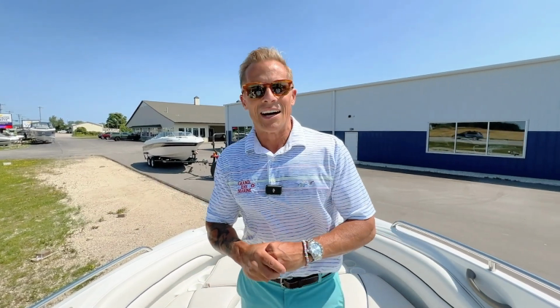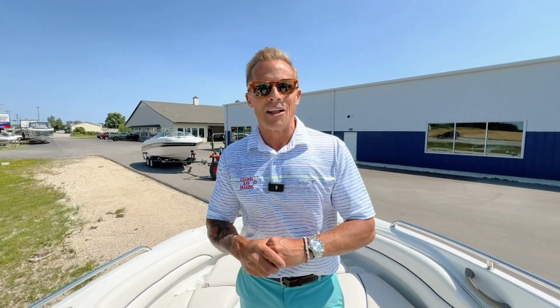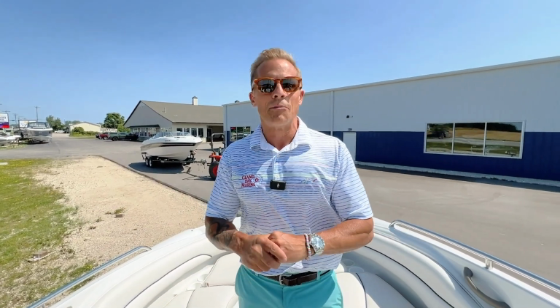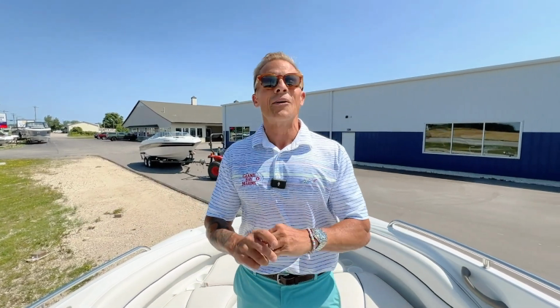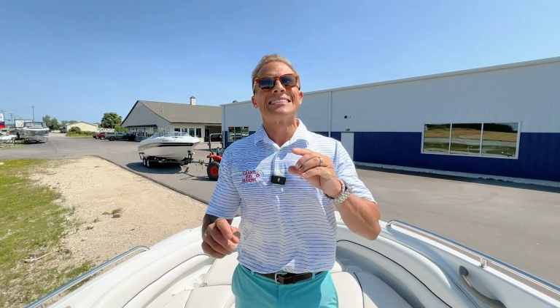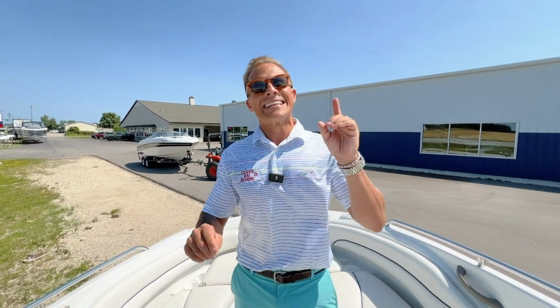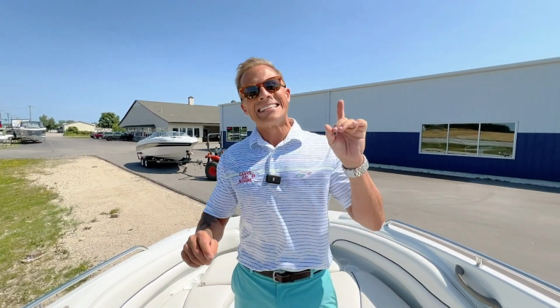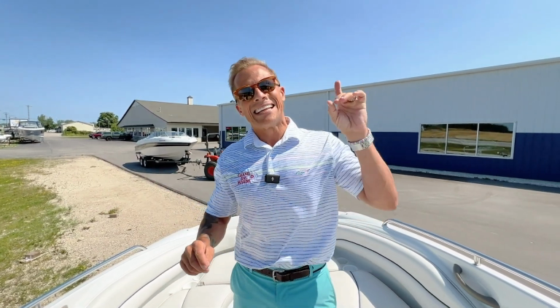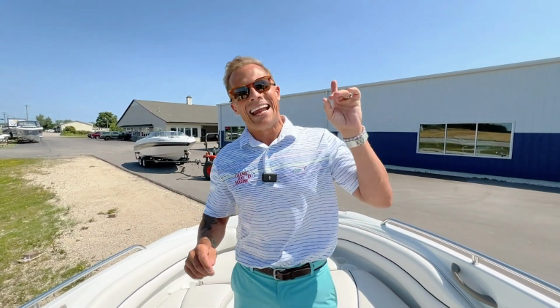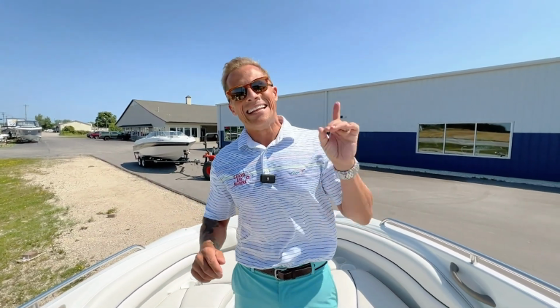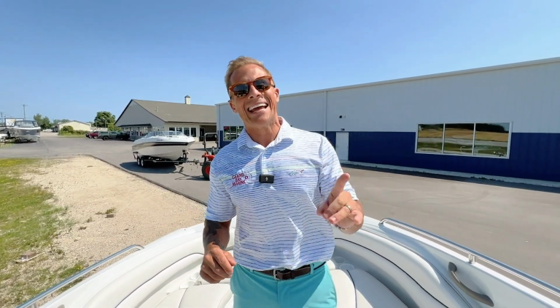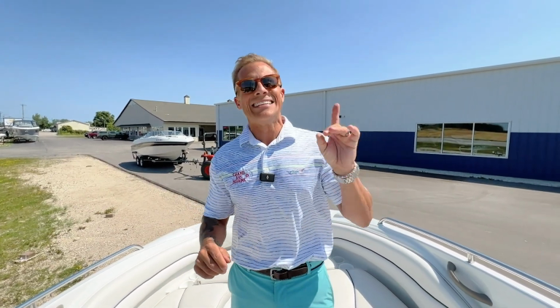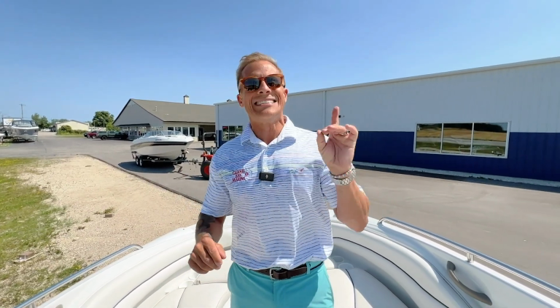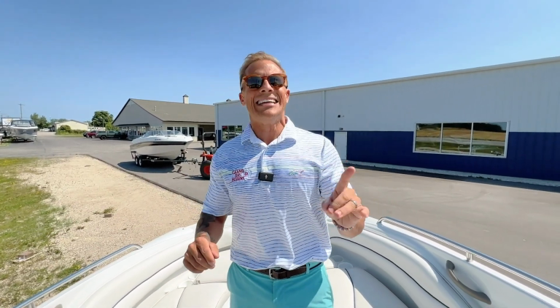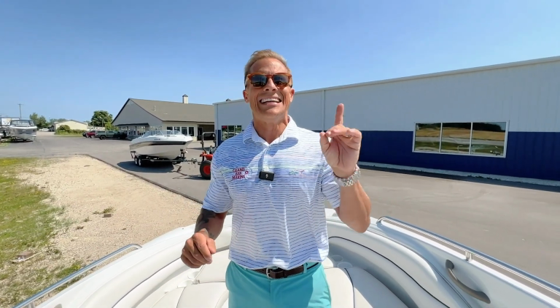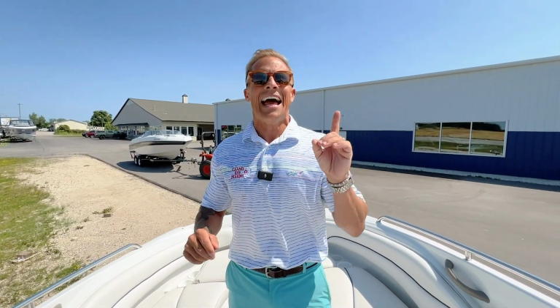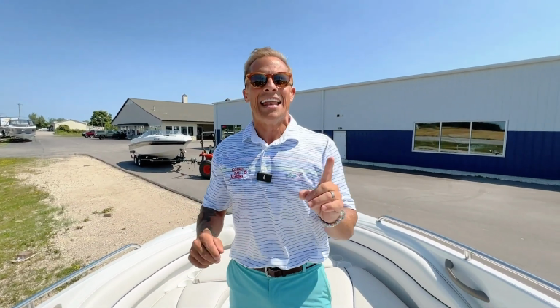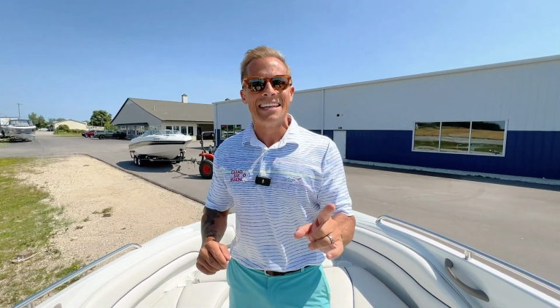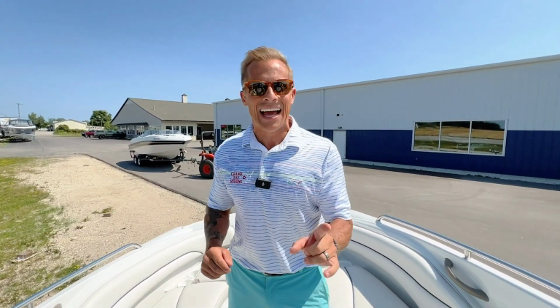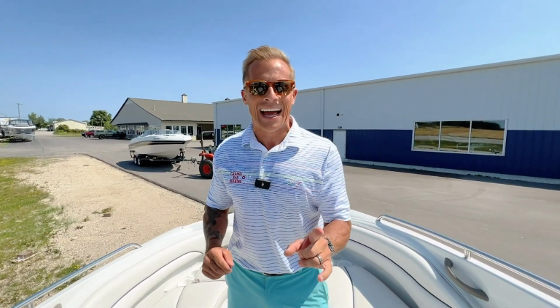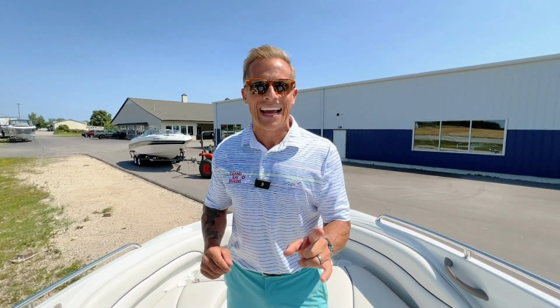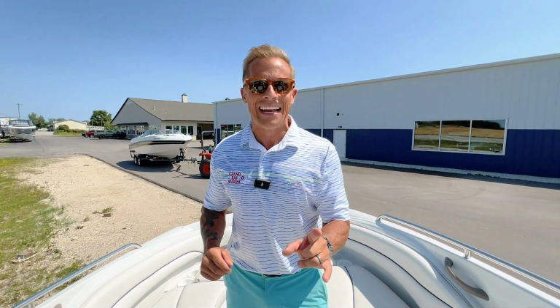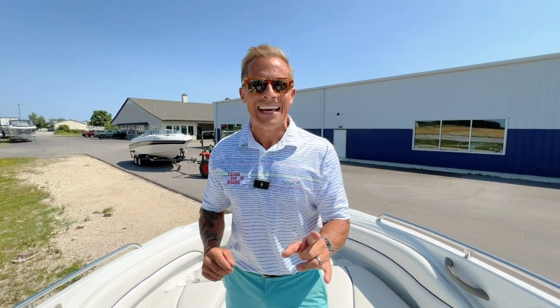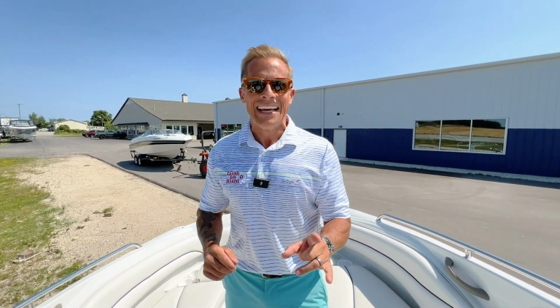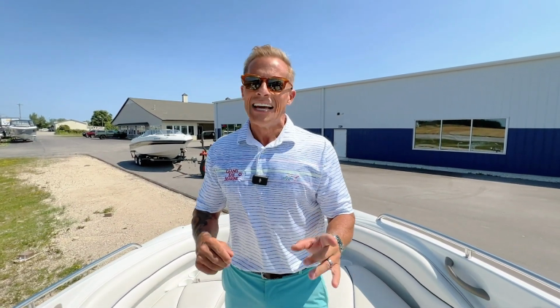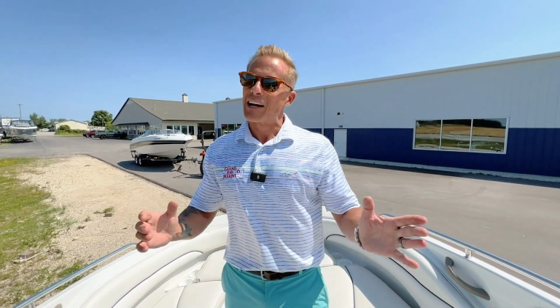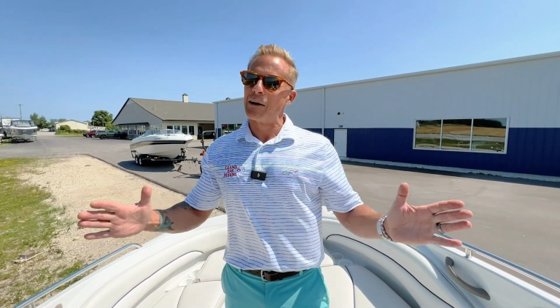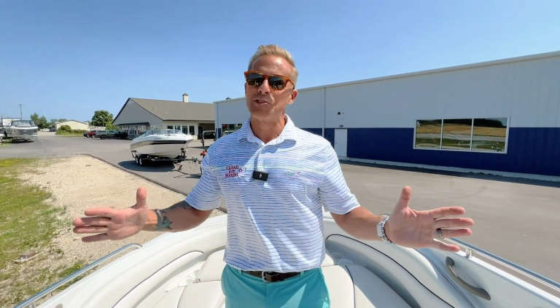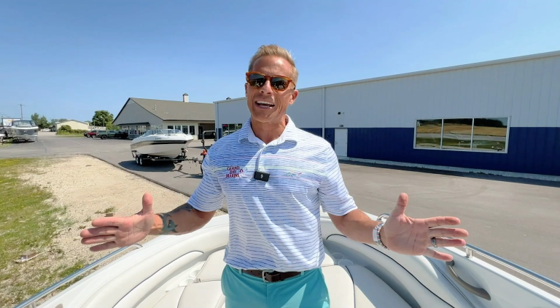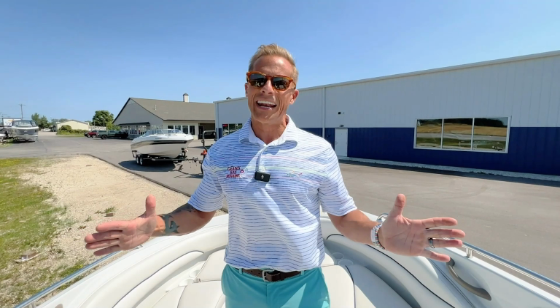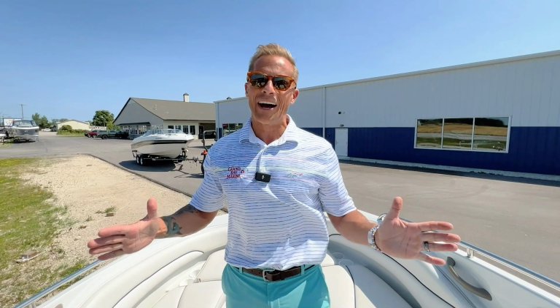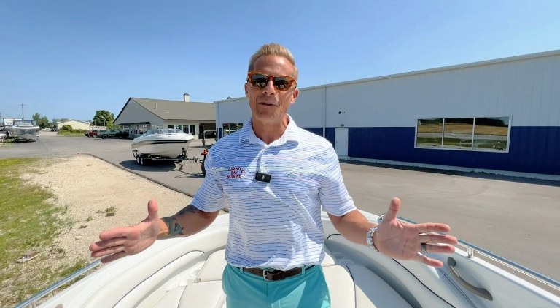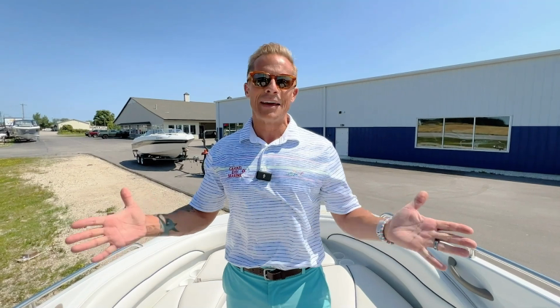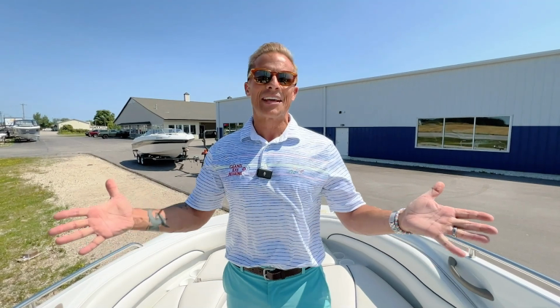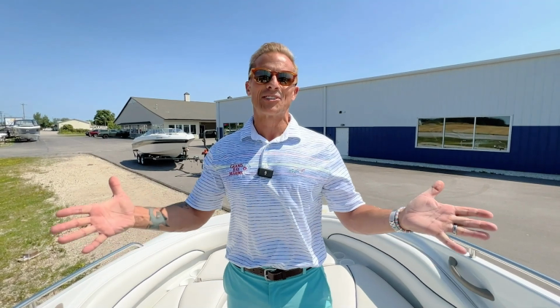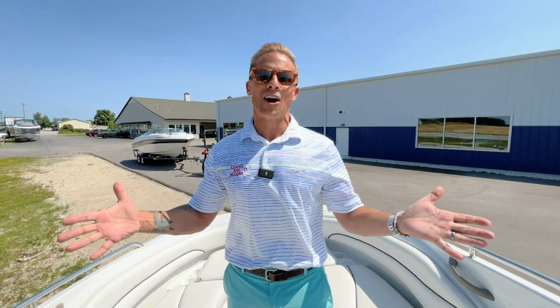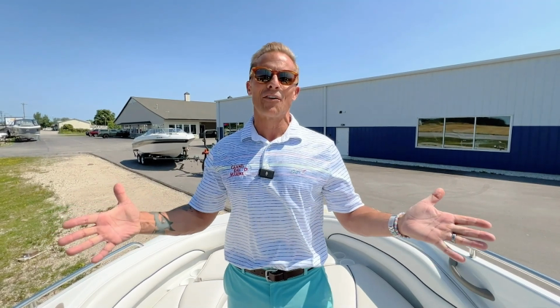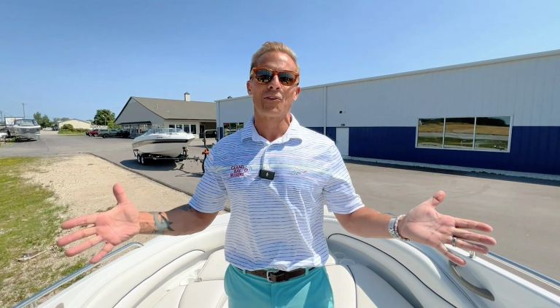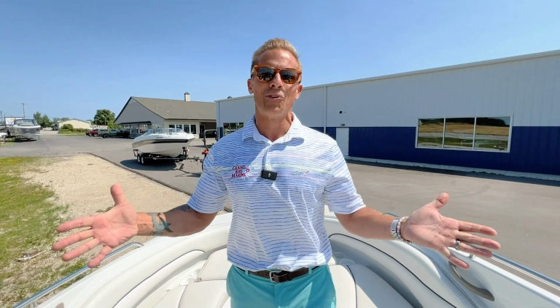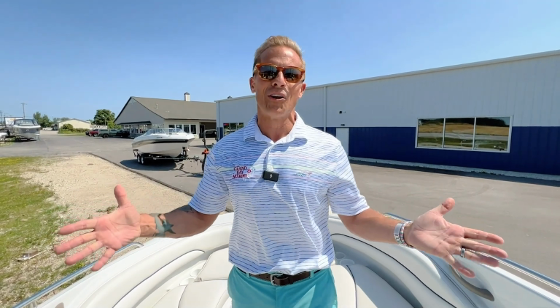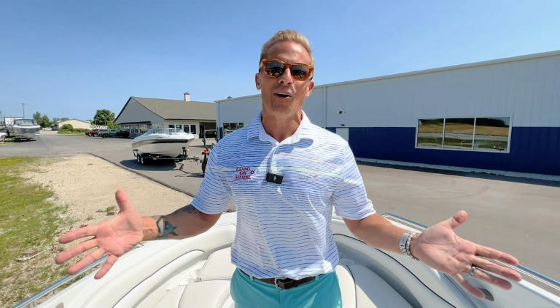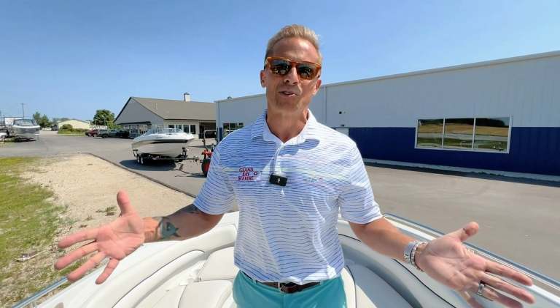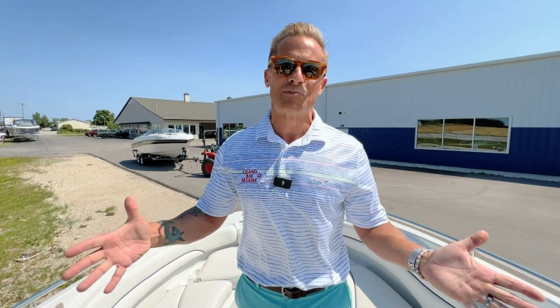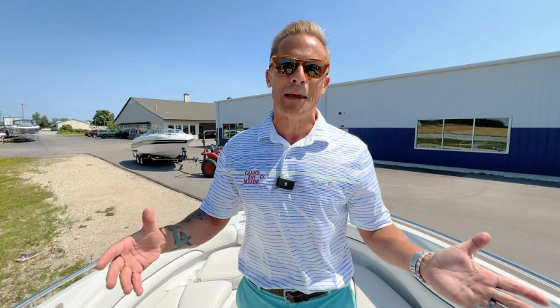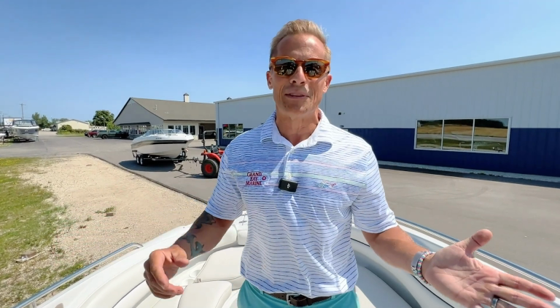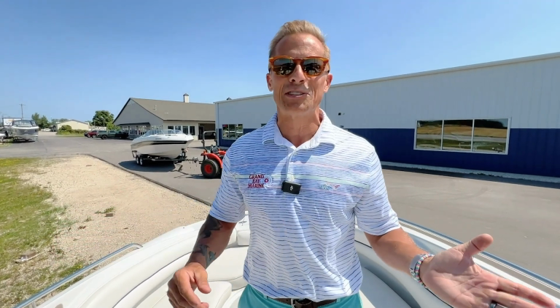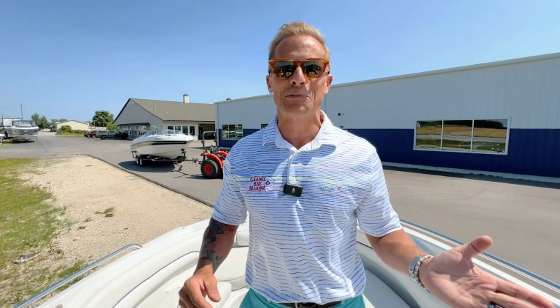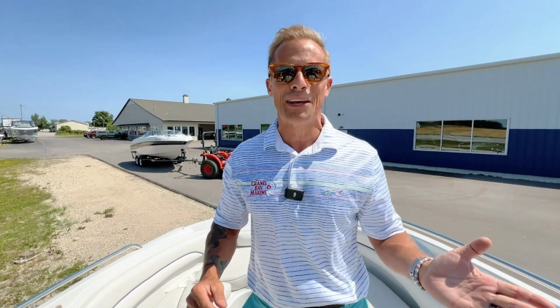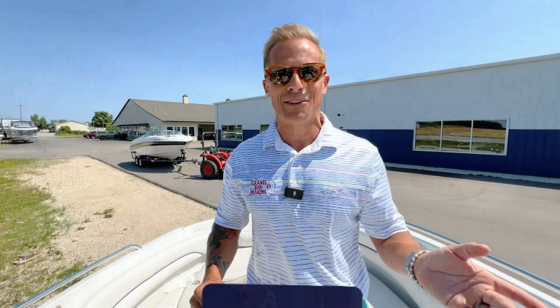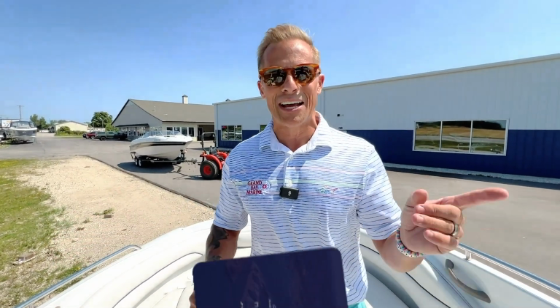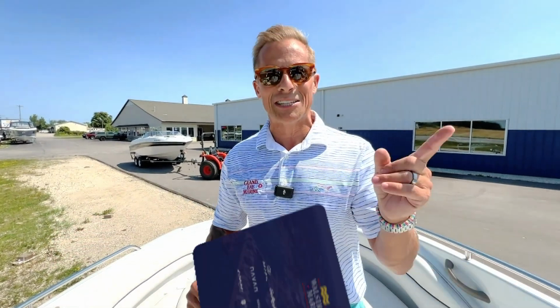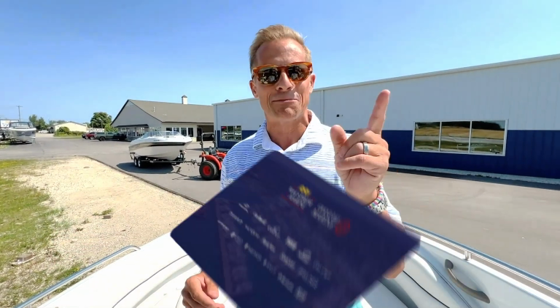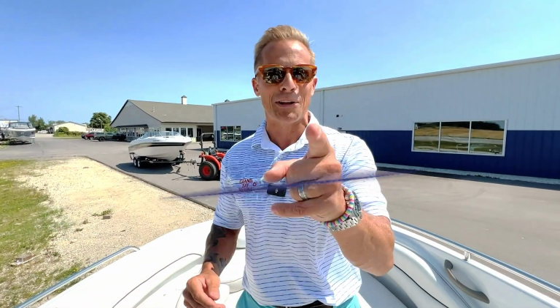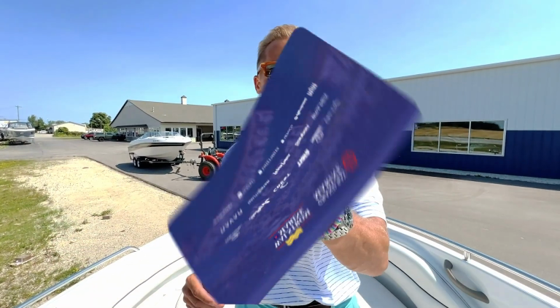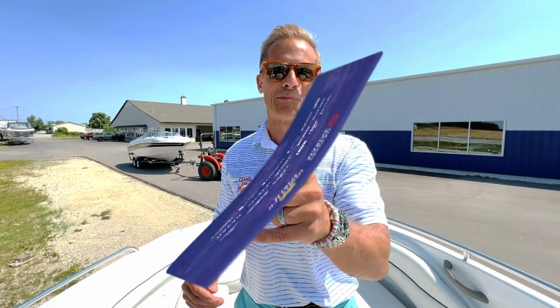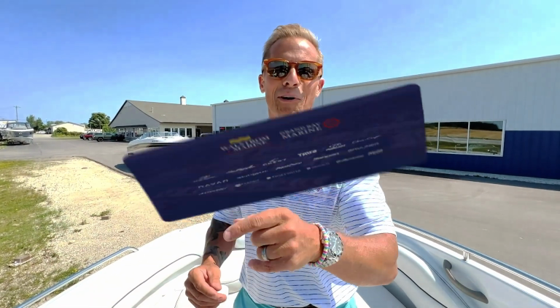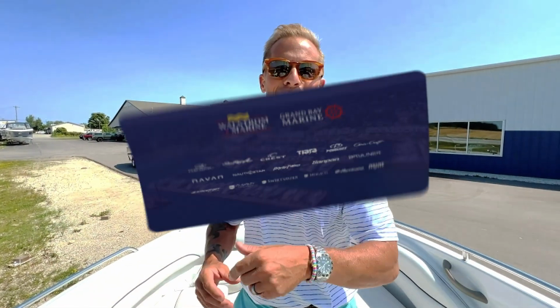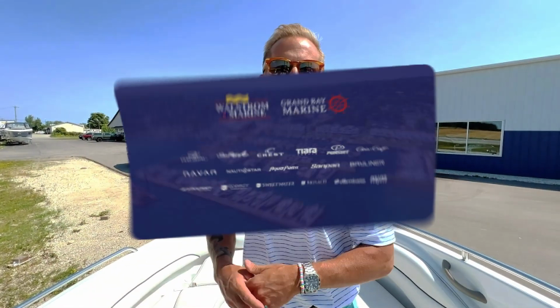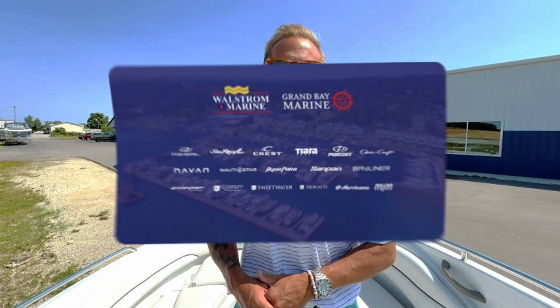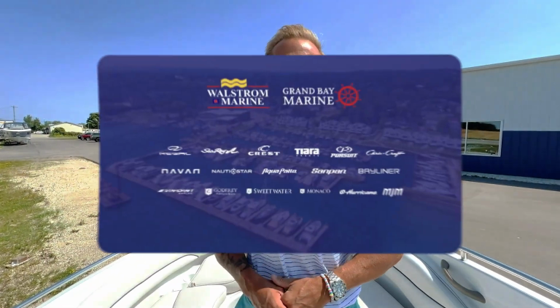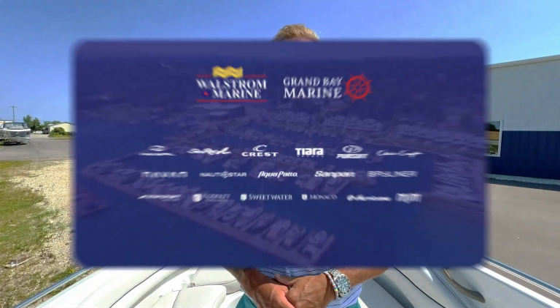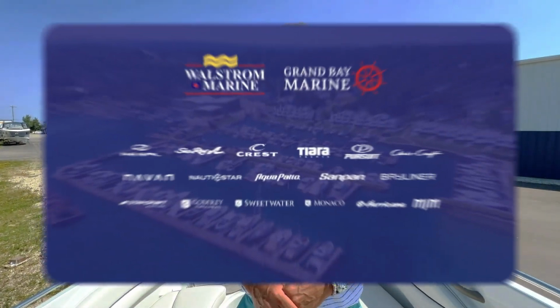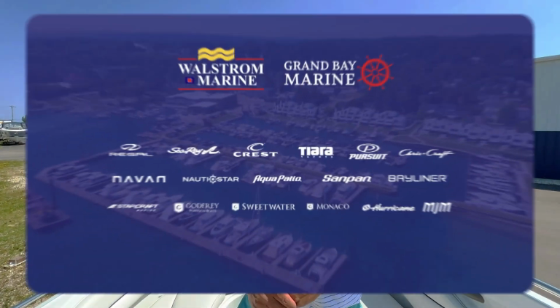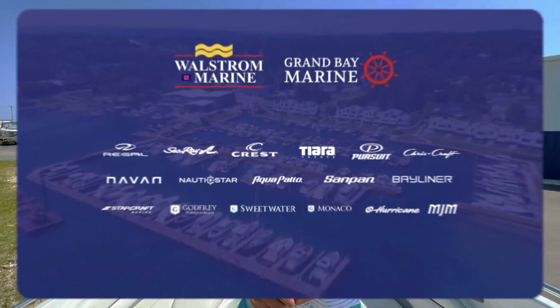The boat is listed at $19.9. Come check it out, make us an offer — who knows, maybe this will be your next pleasure boat. Talk to you soon.